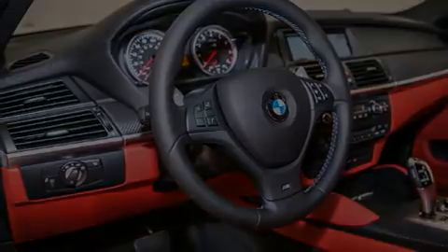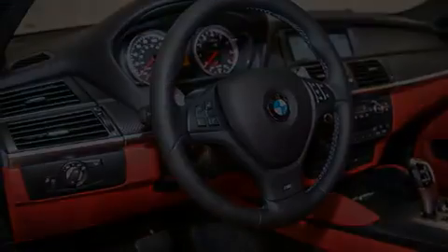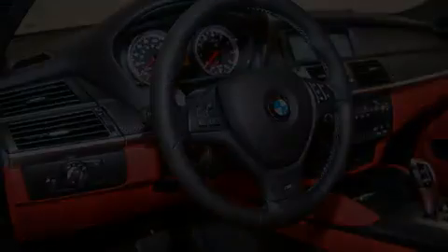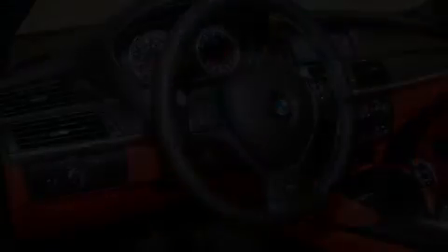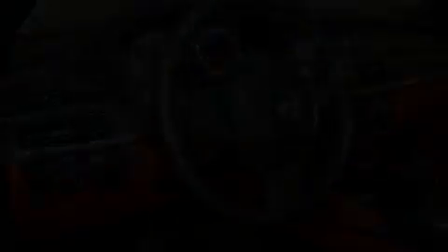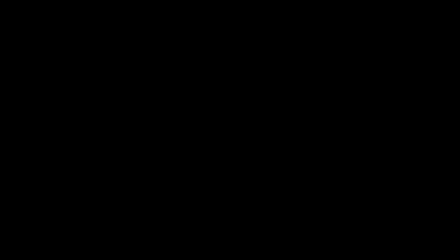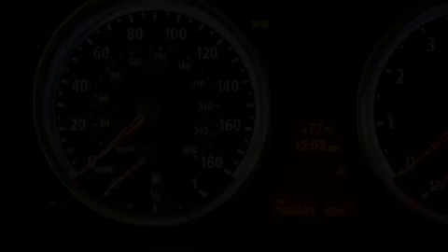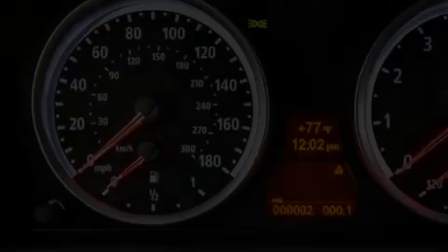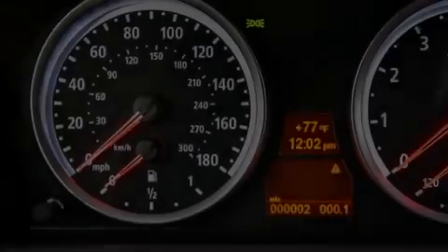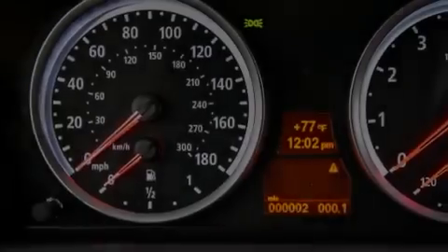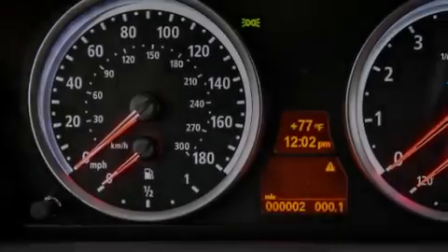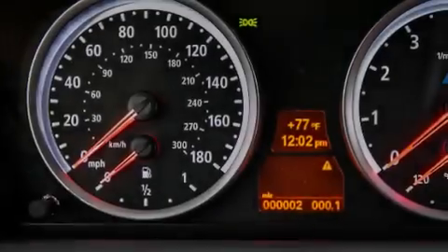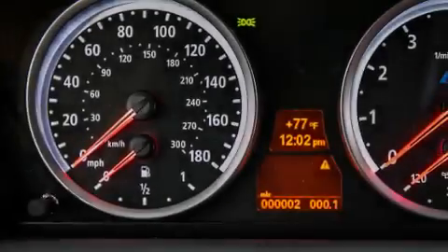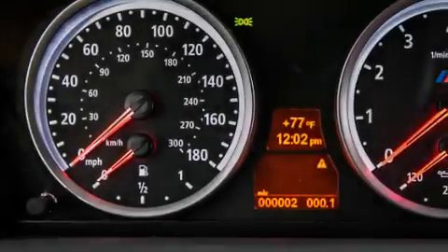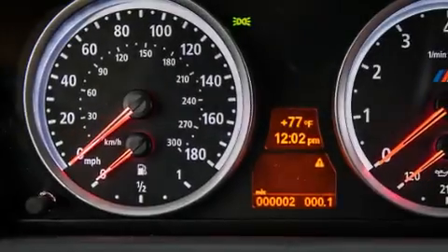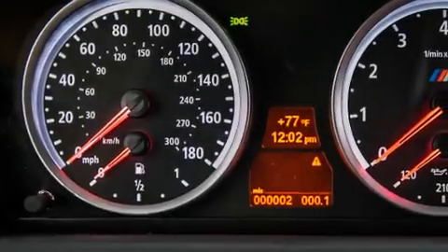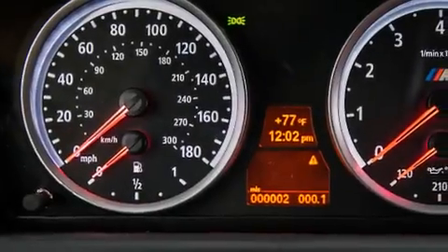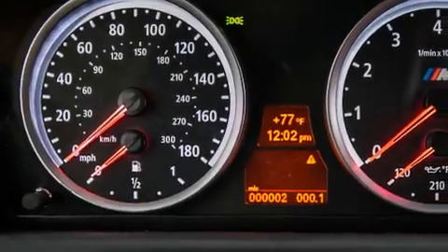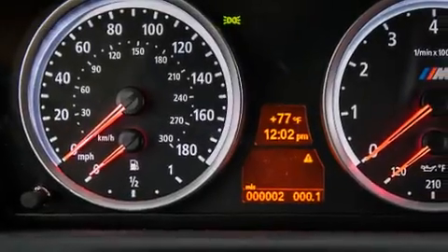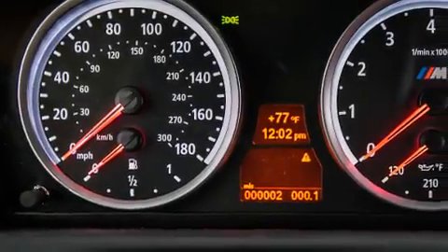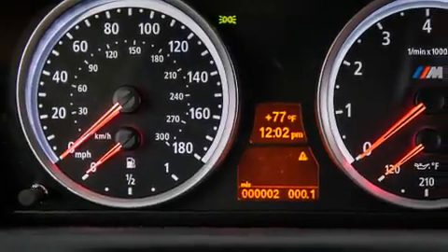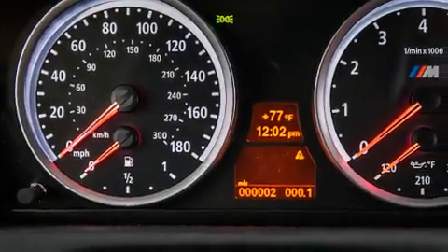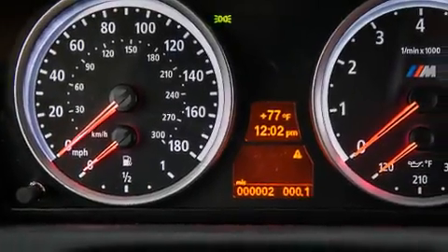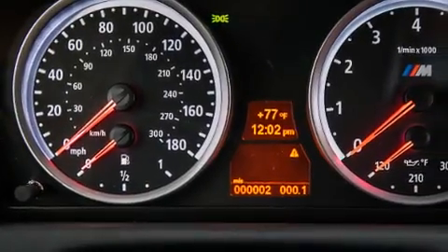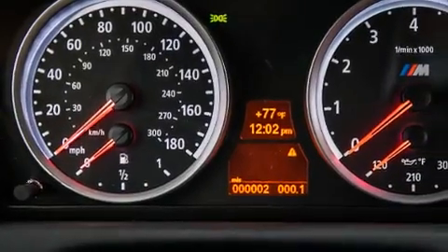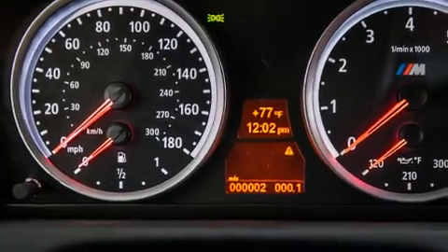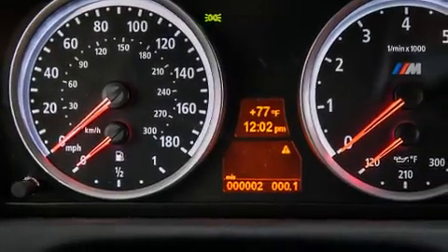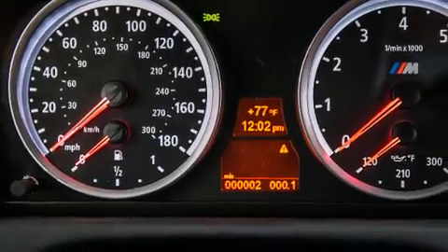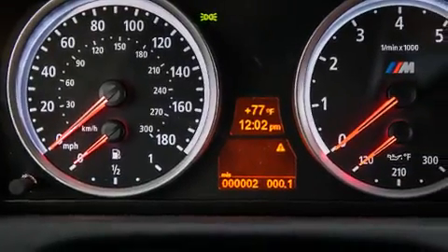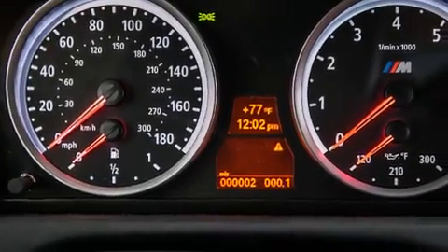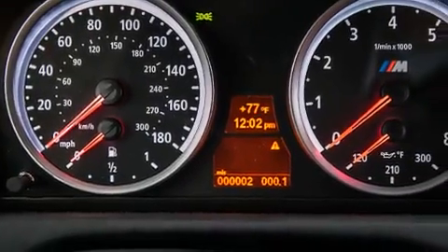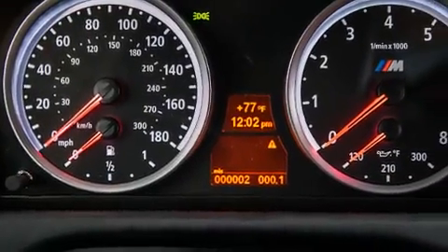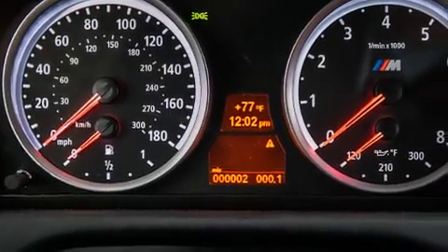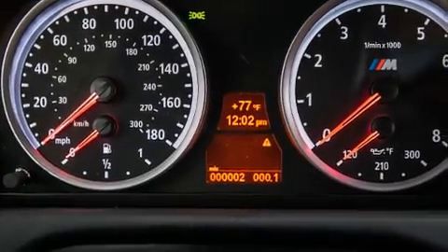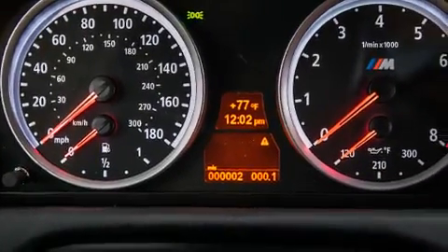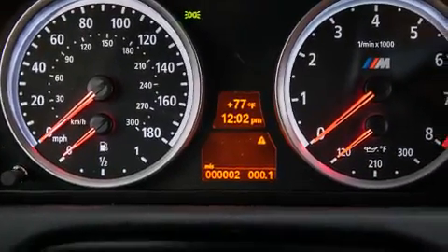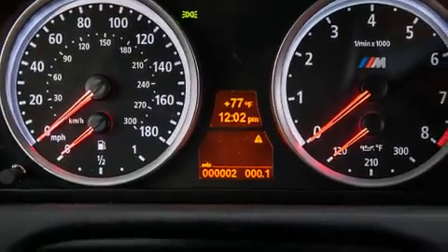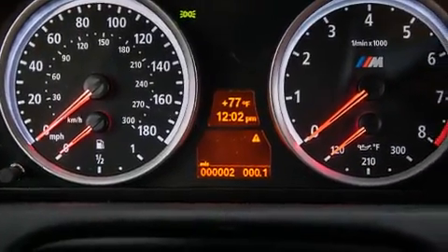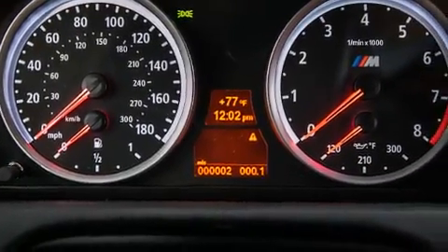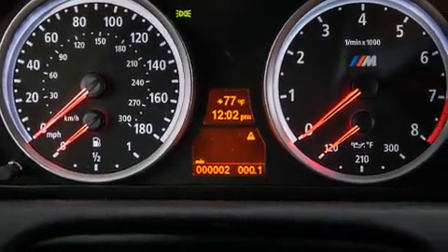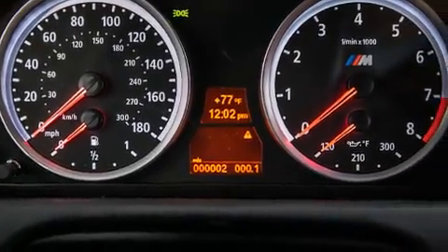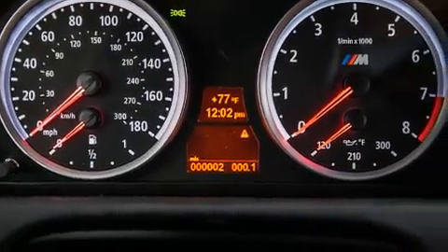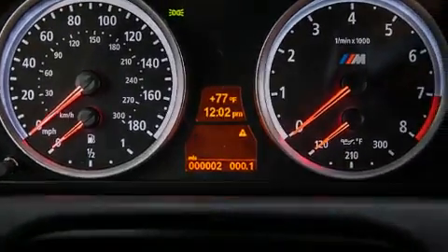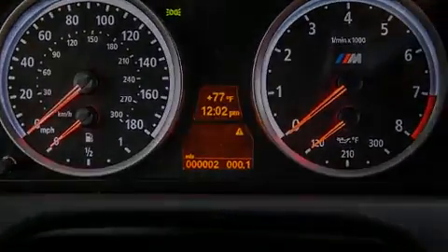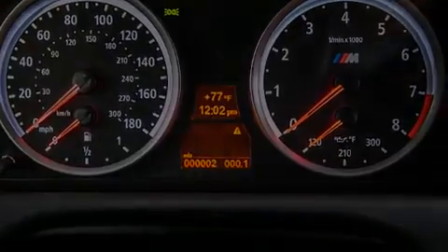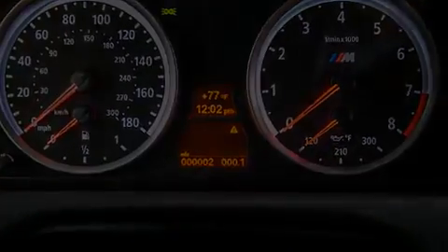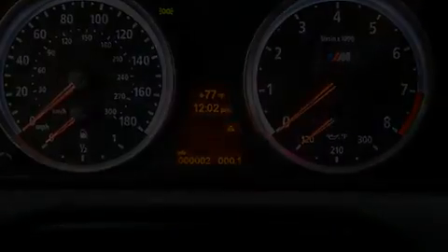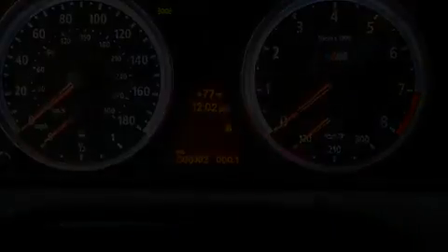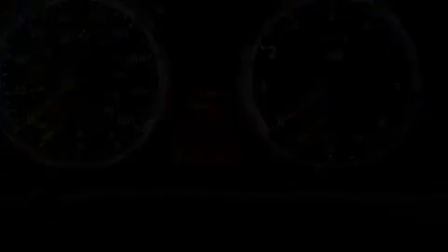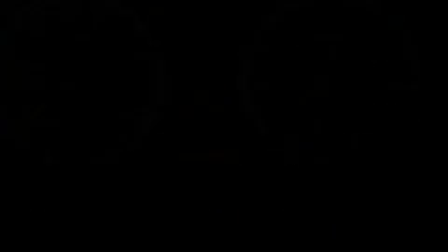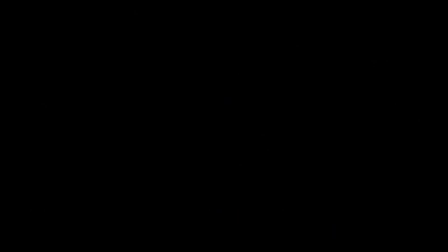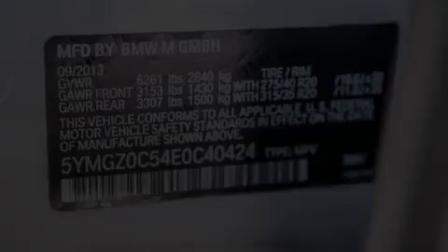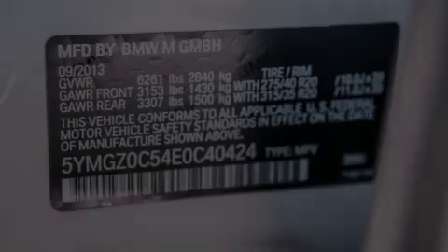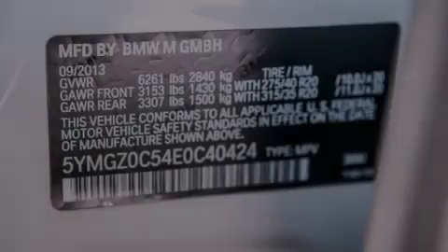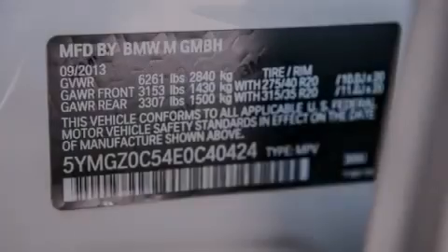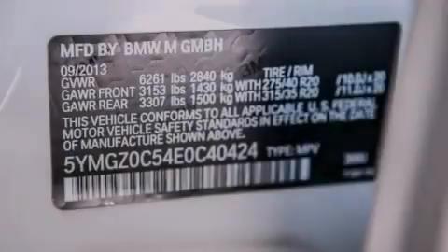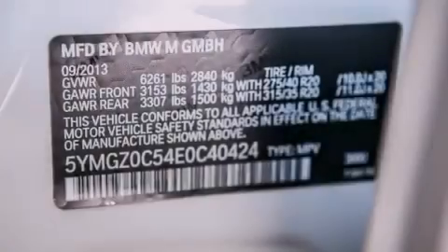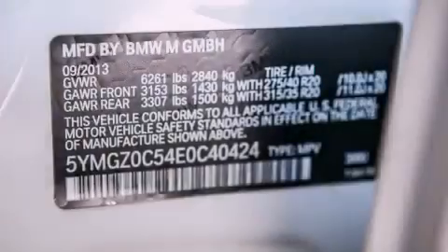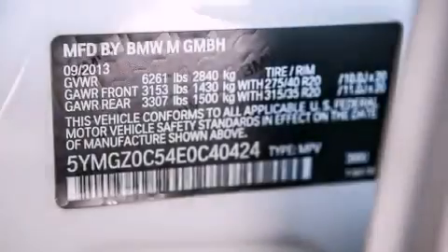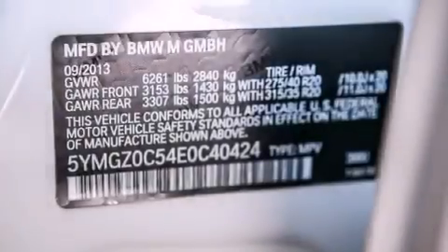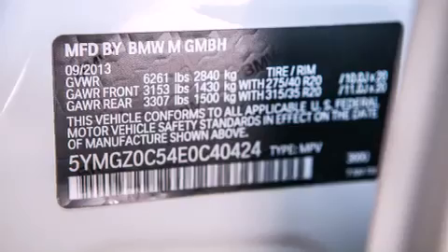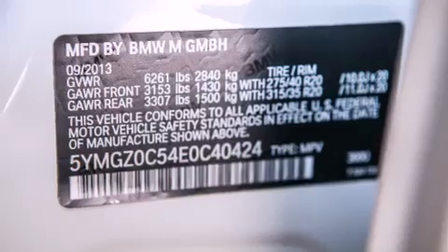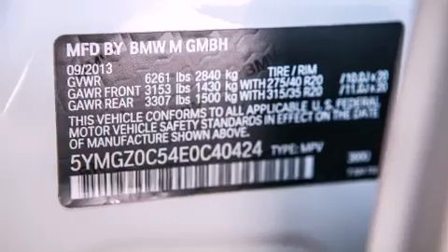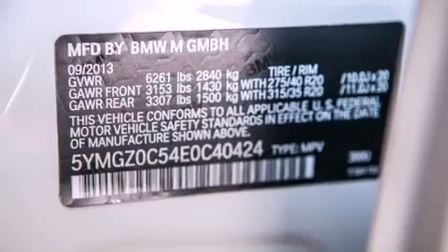Additional top features include a heated steering wheel, a power moonroof, heated seats, and high-intensity discharge headlights.